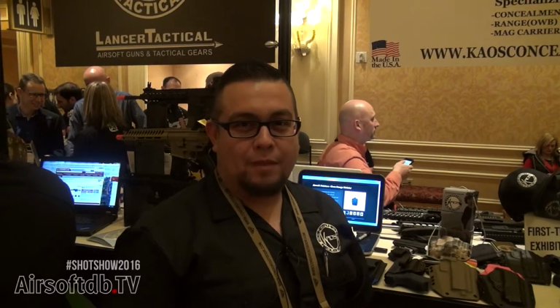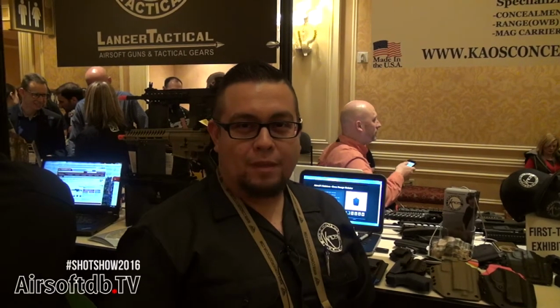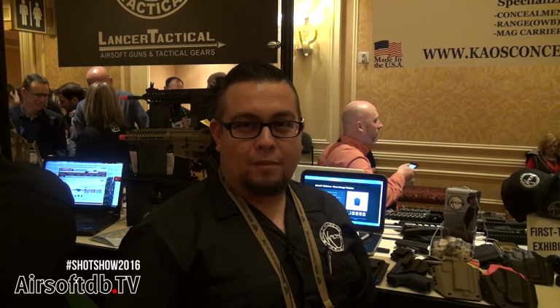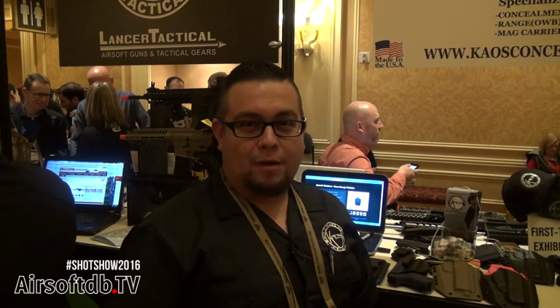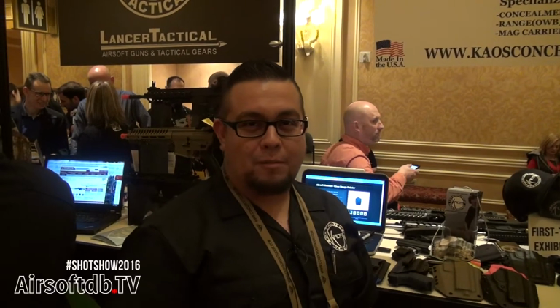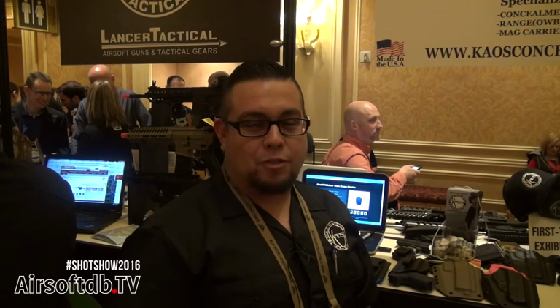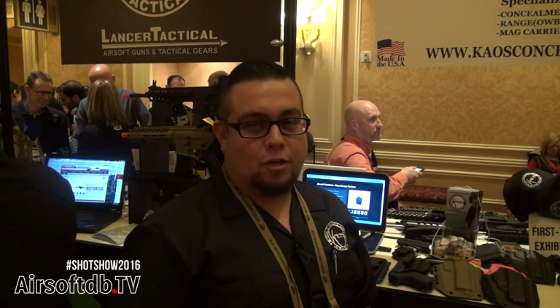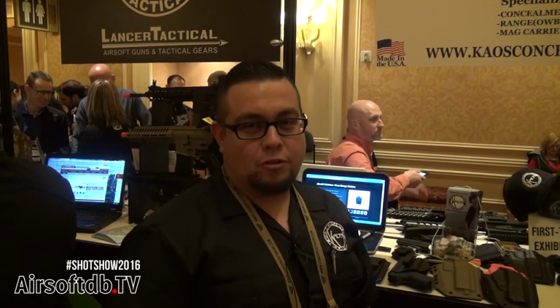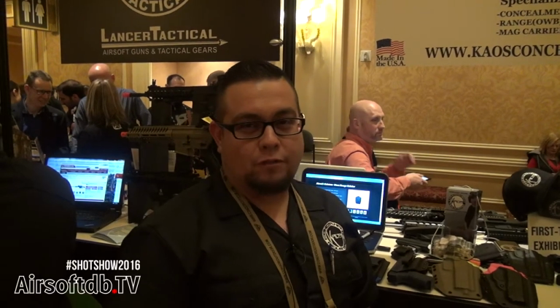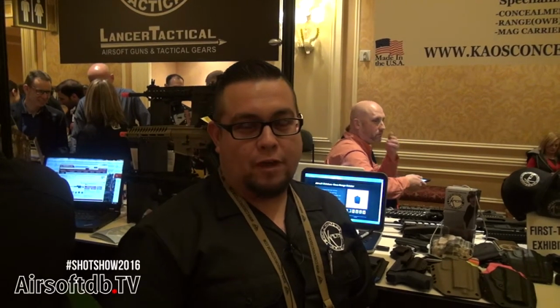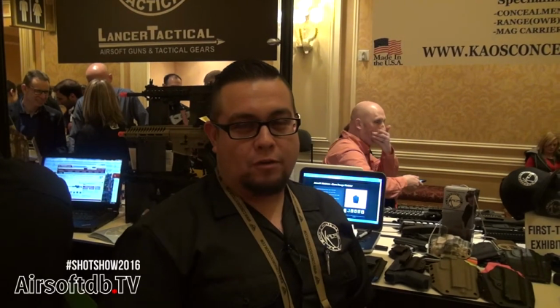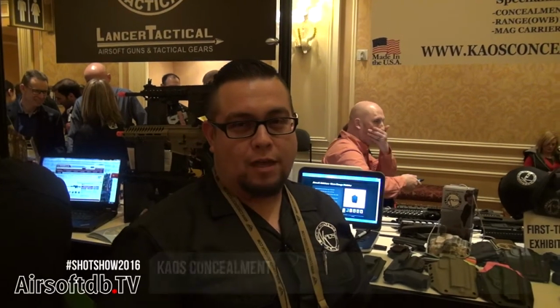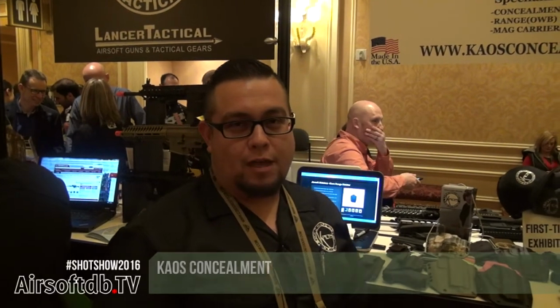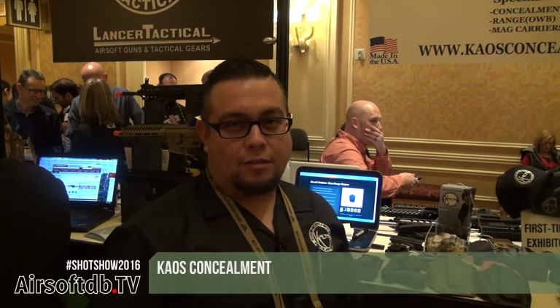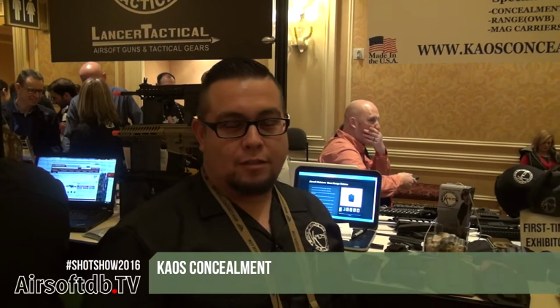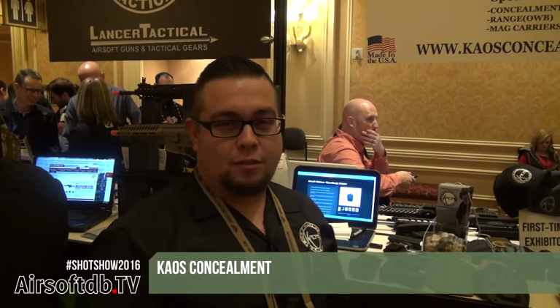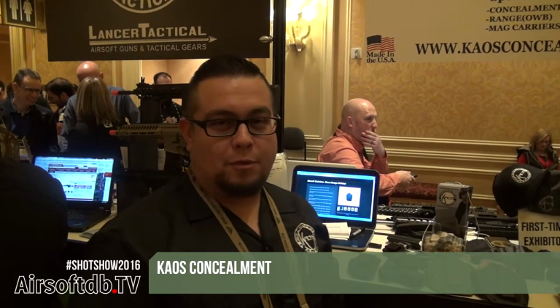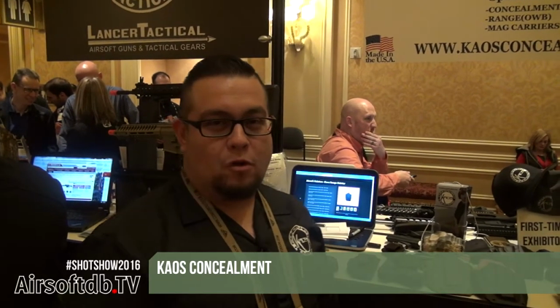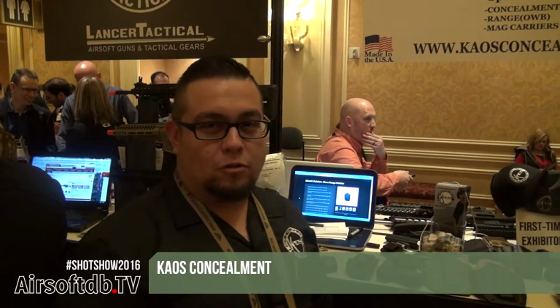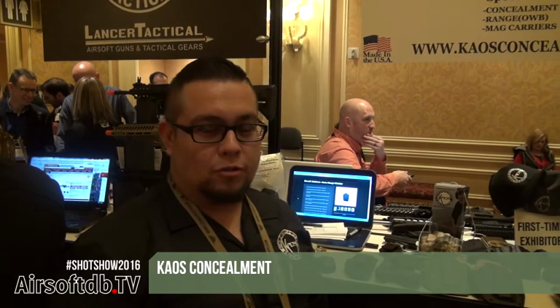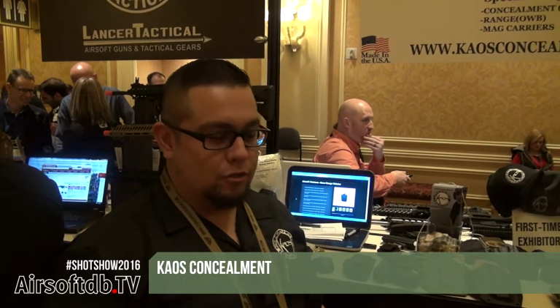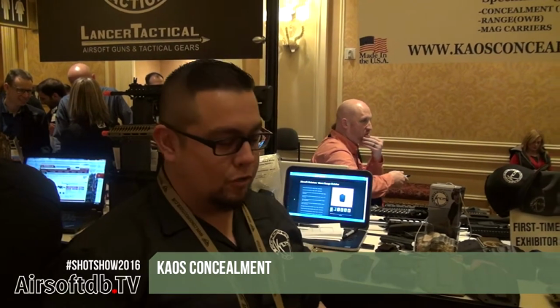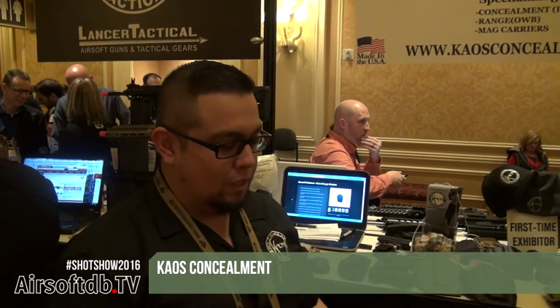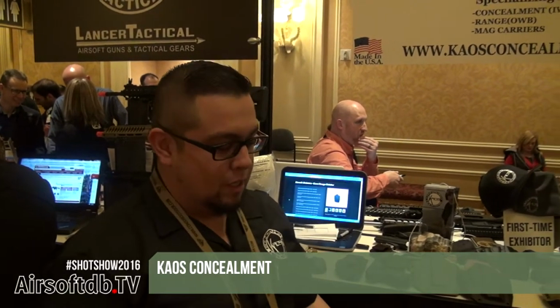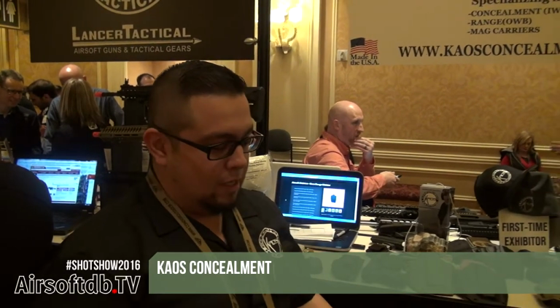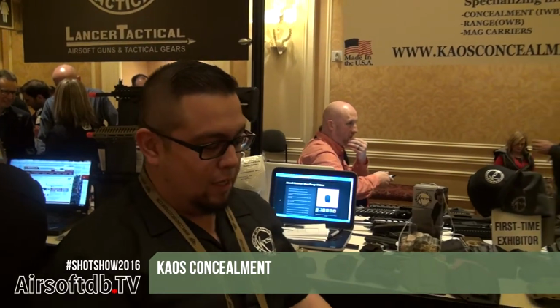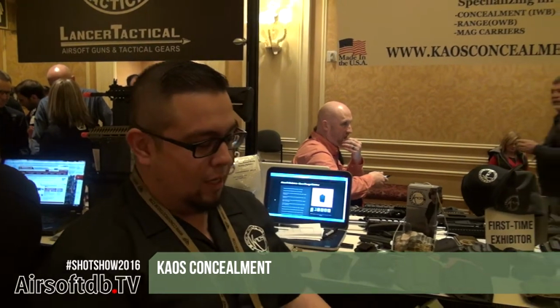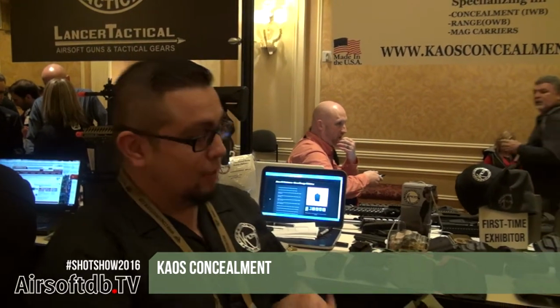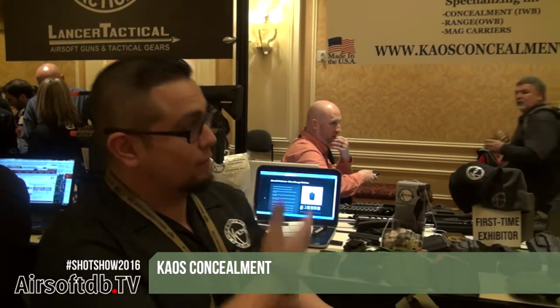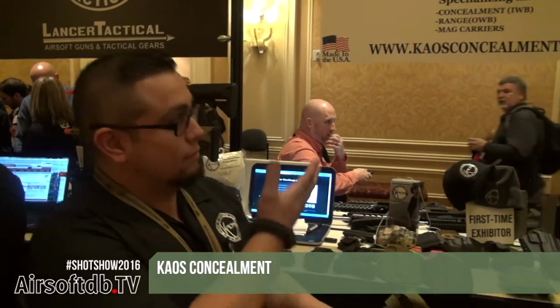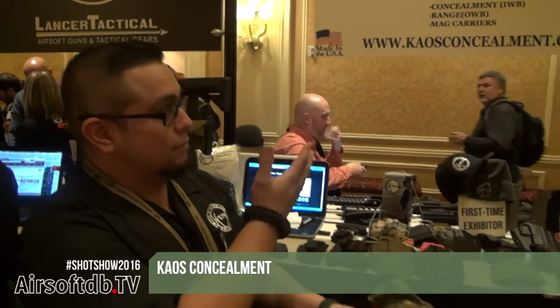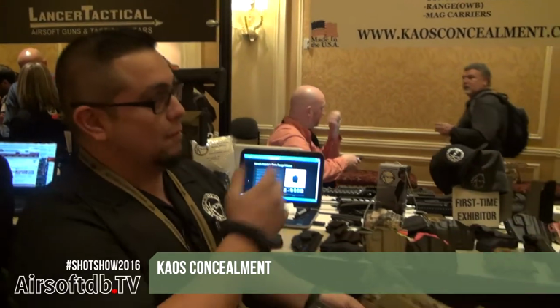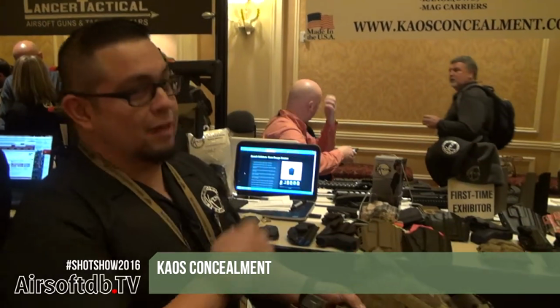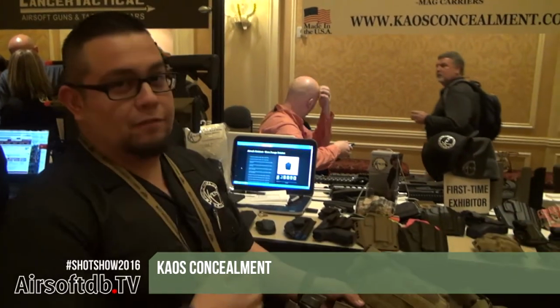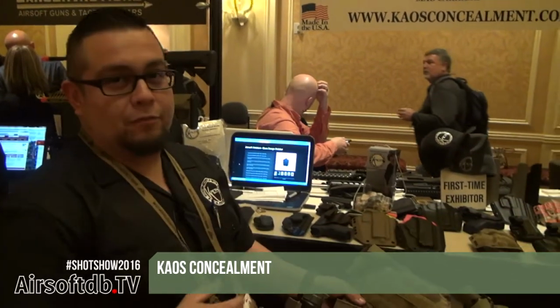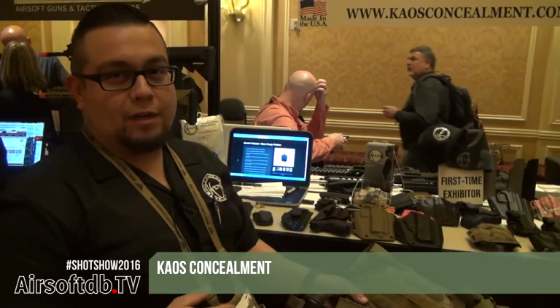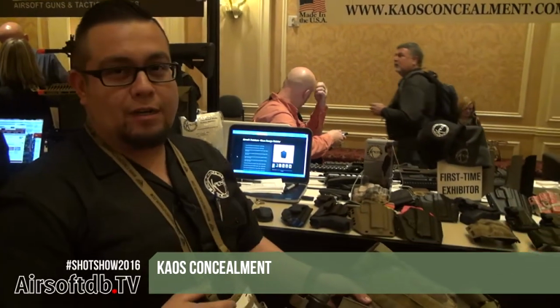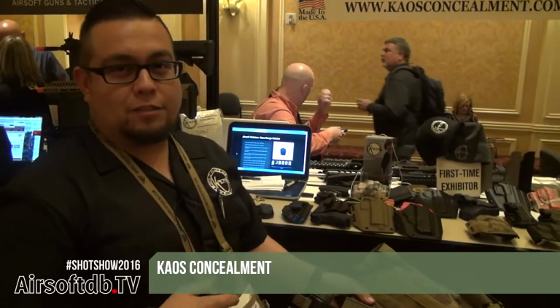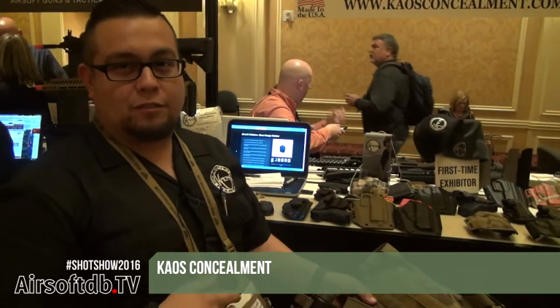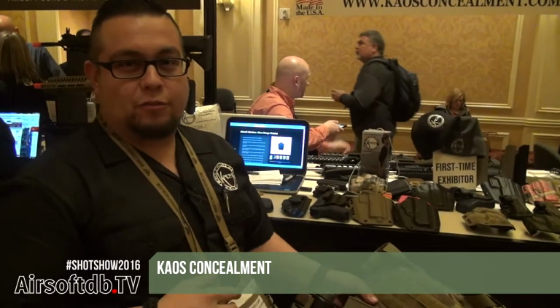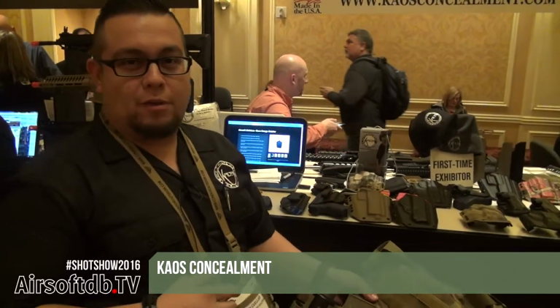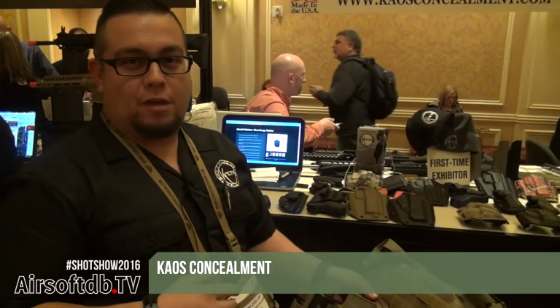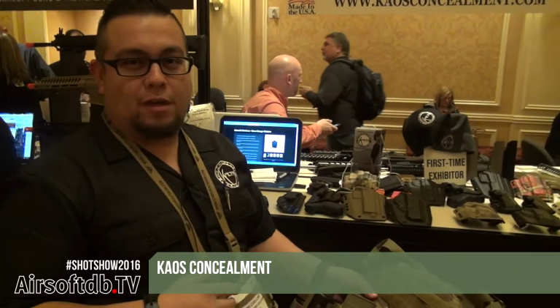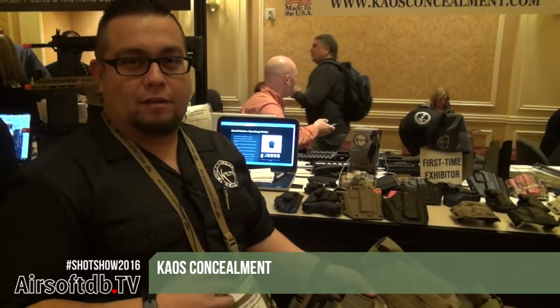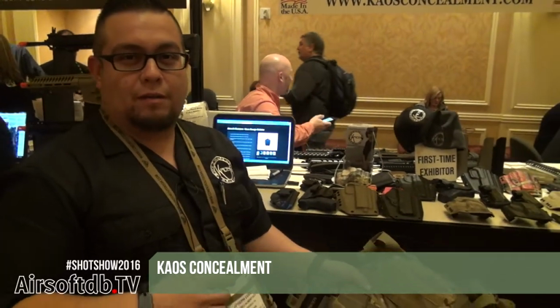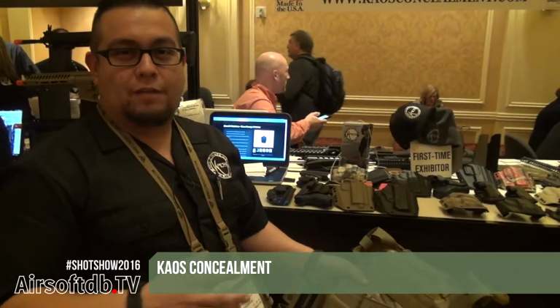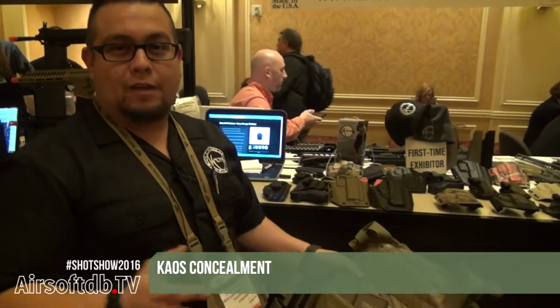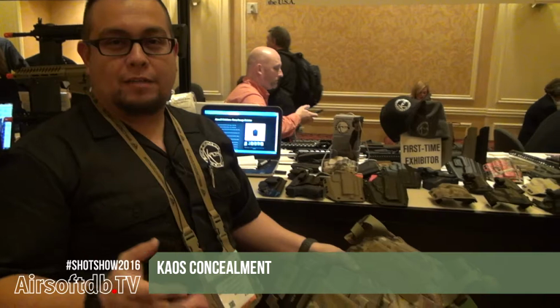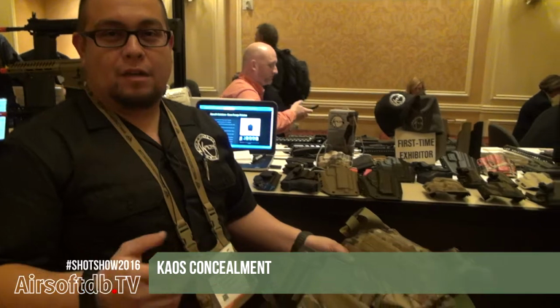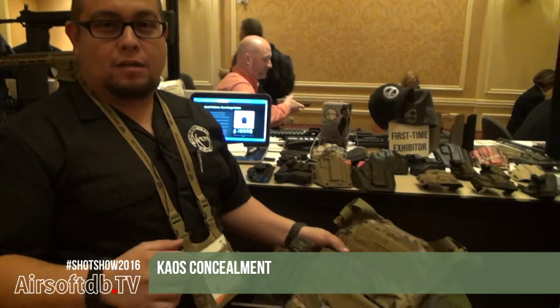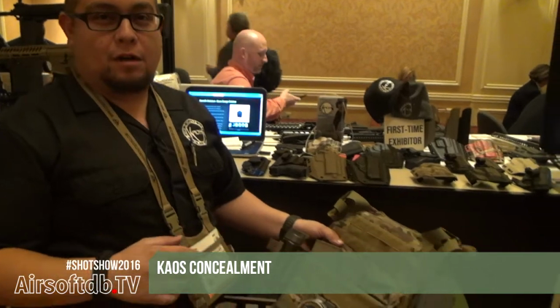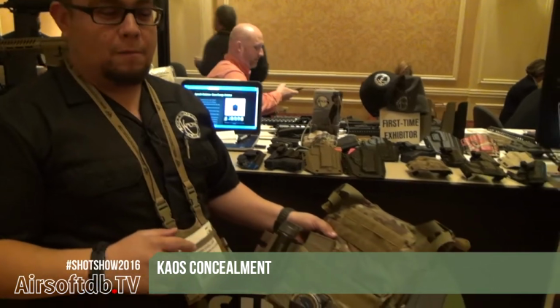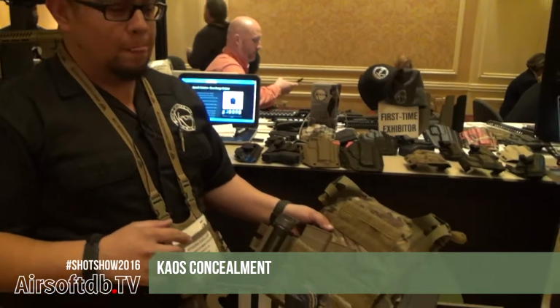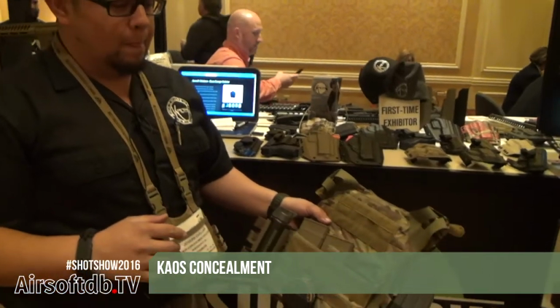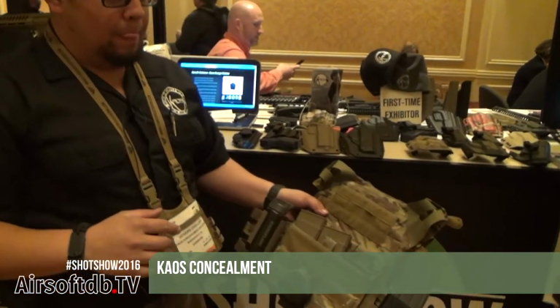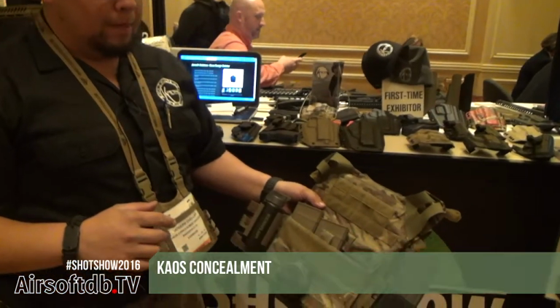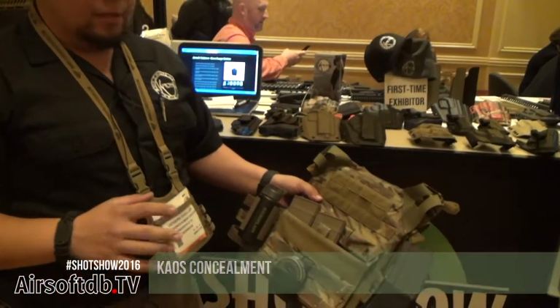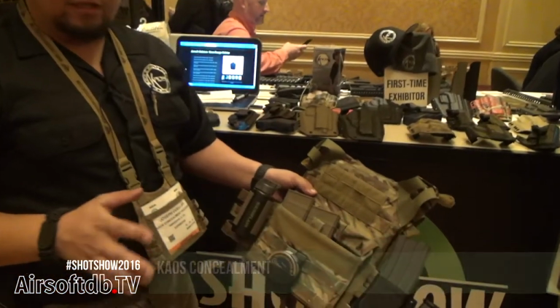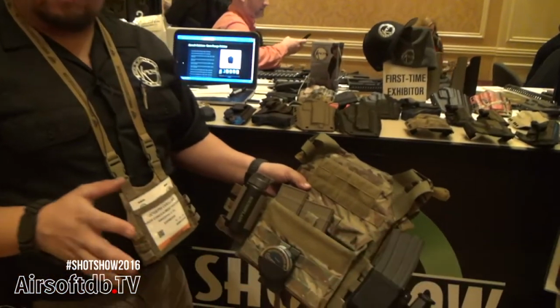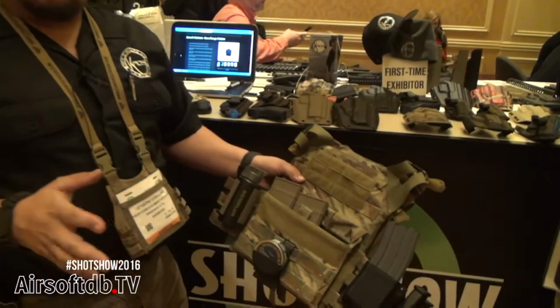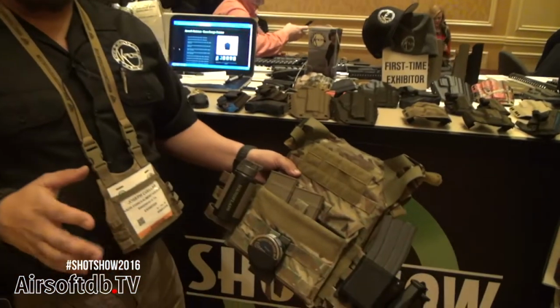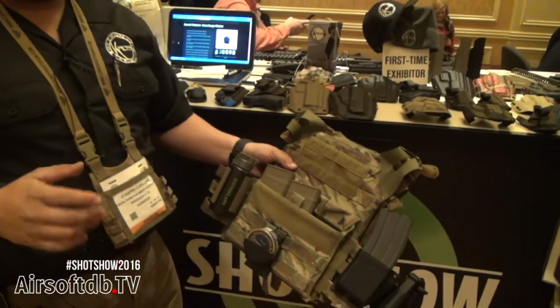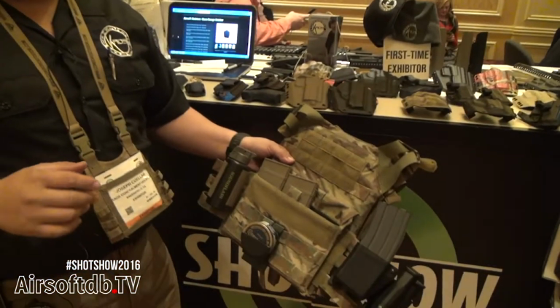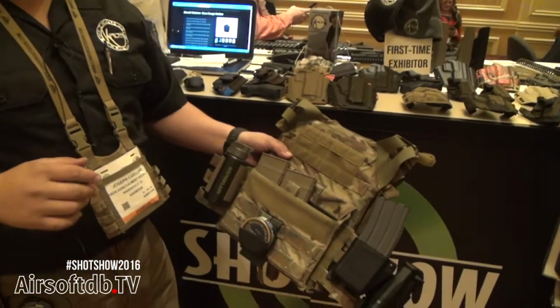My name is Joseph. I own Chaos Consumment Holsters. You might have recognized us from evike.com — a lot of our holsters are carried there.